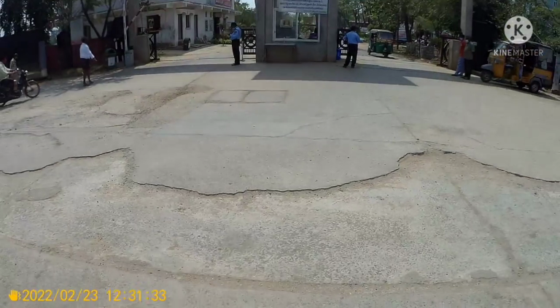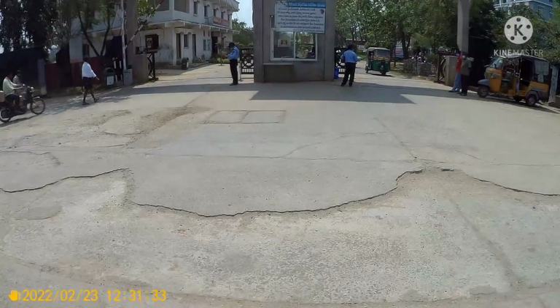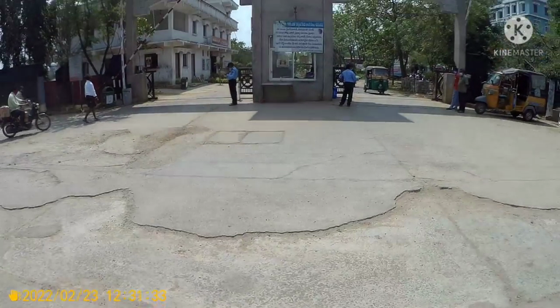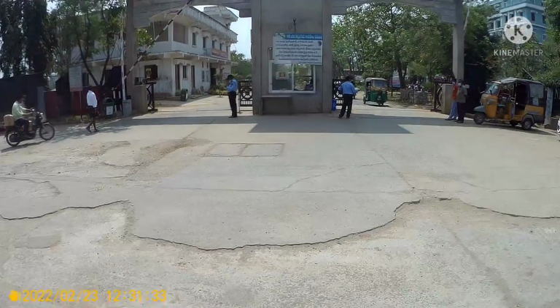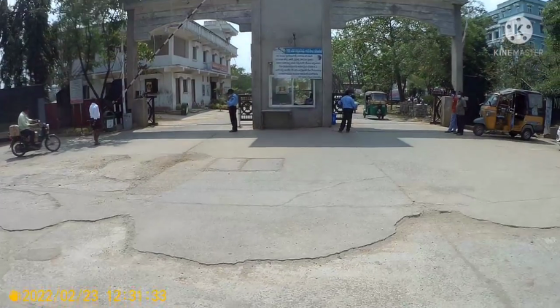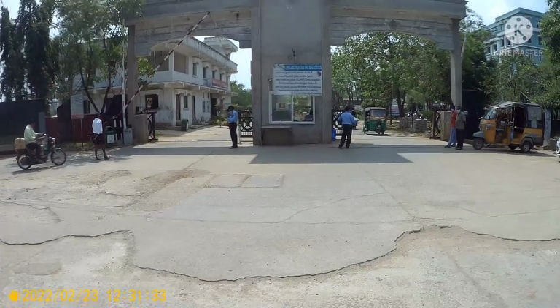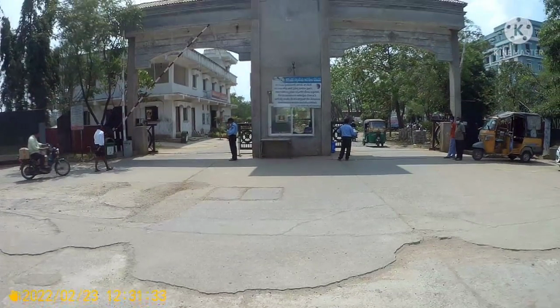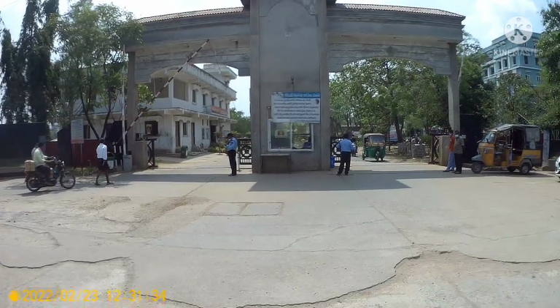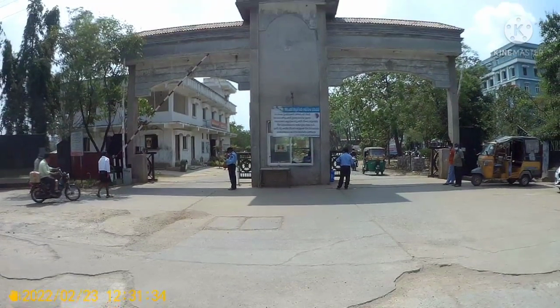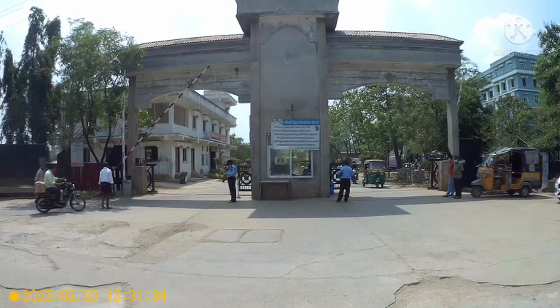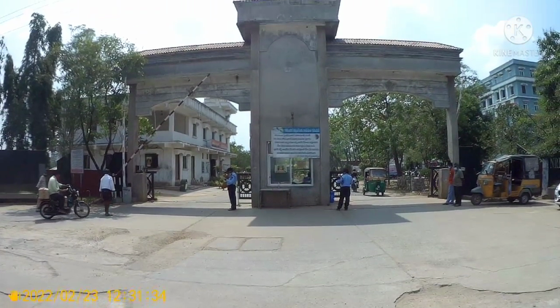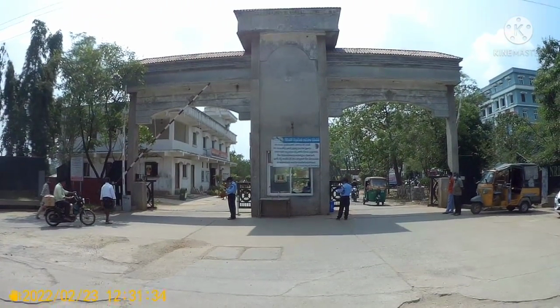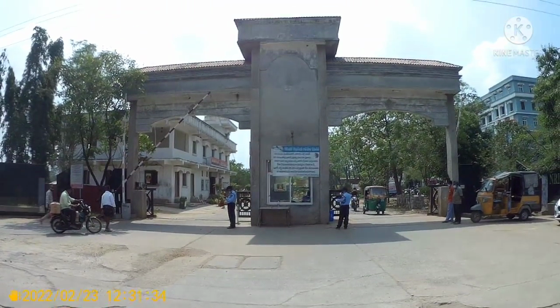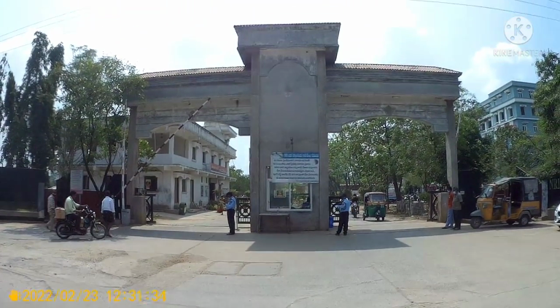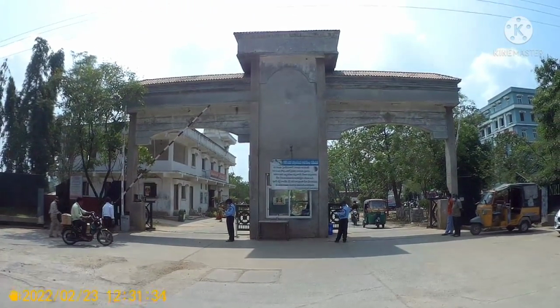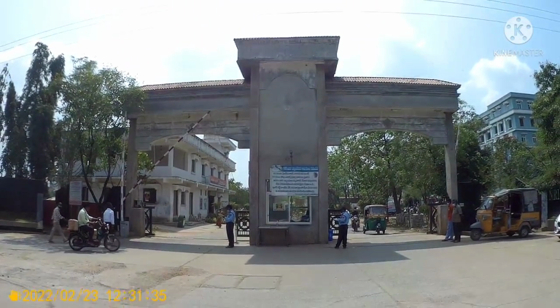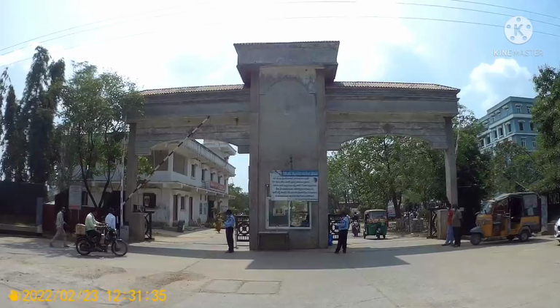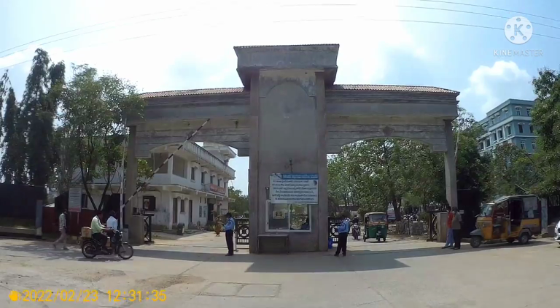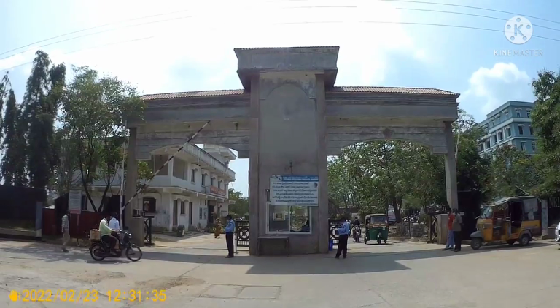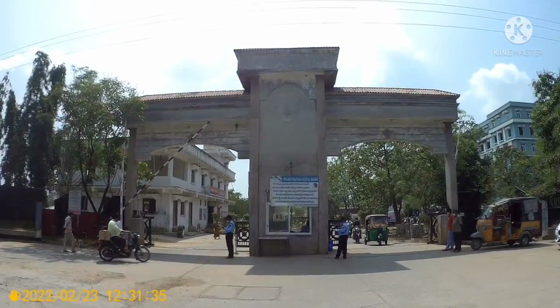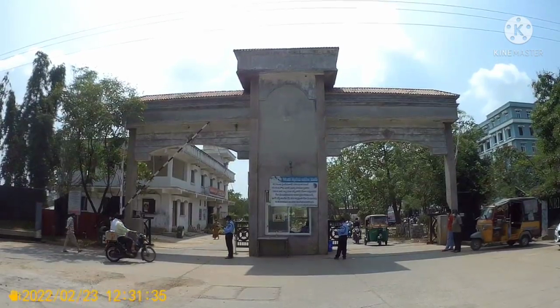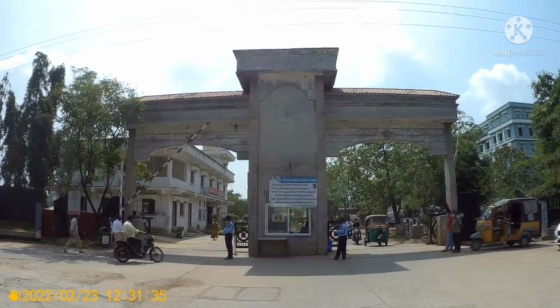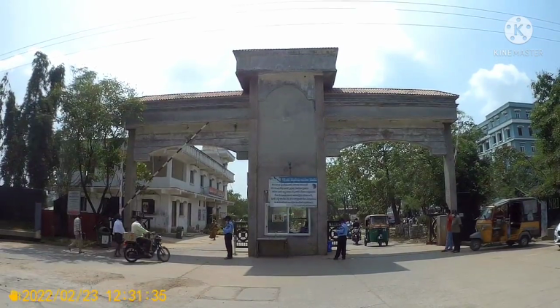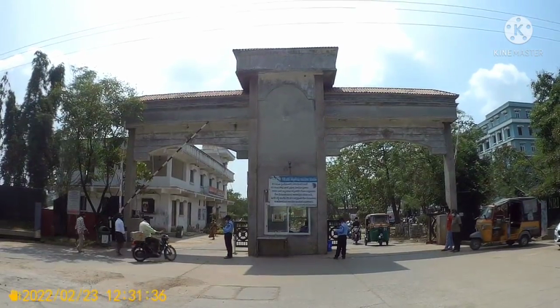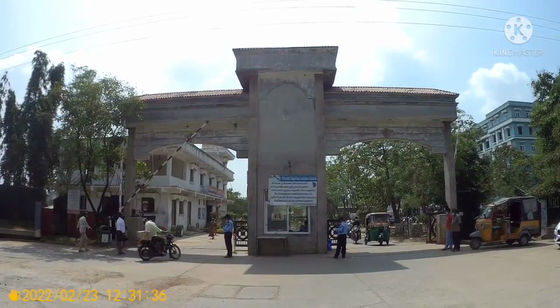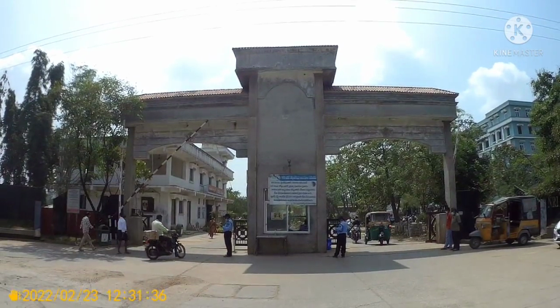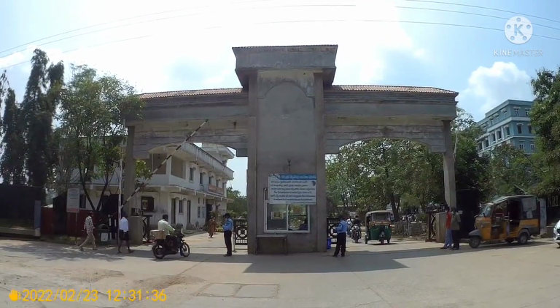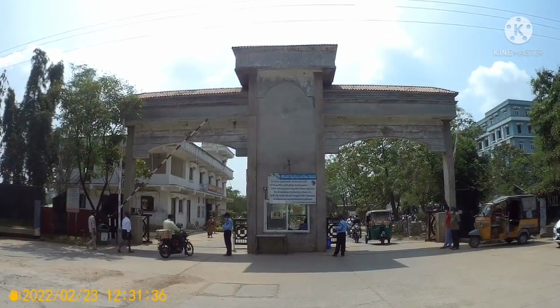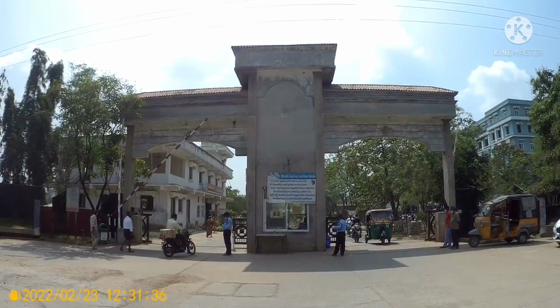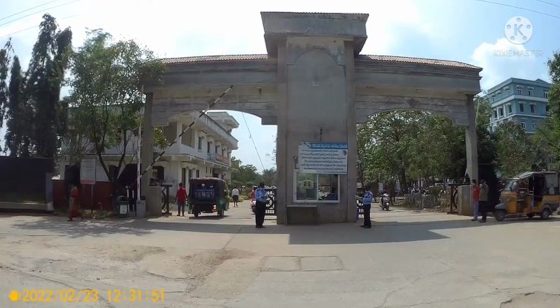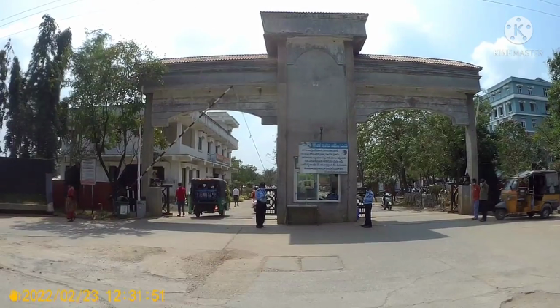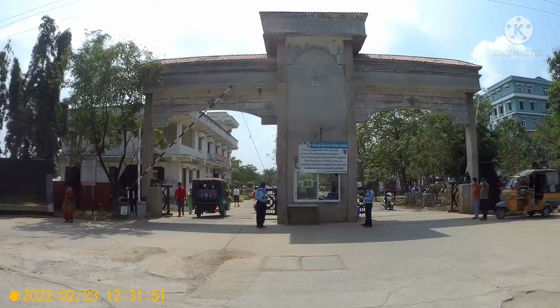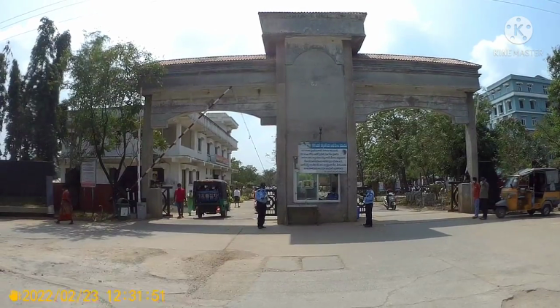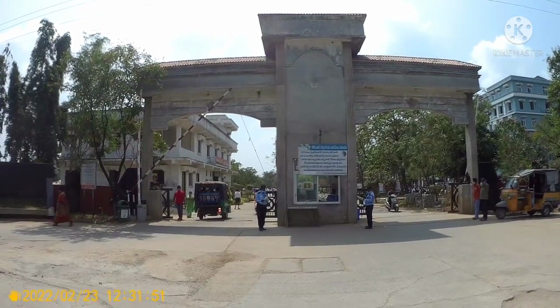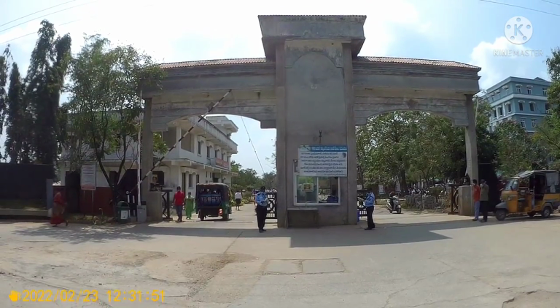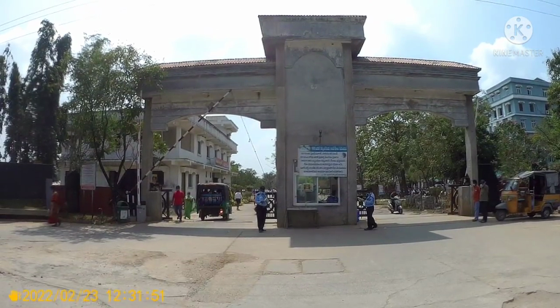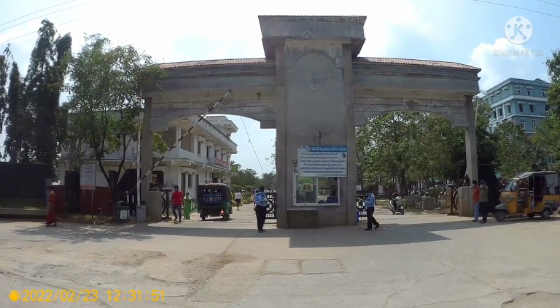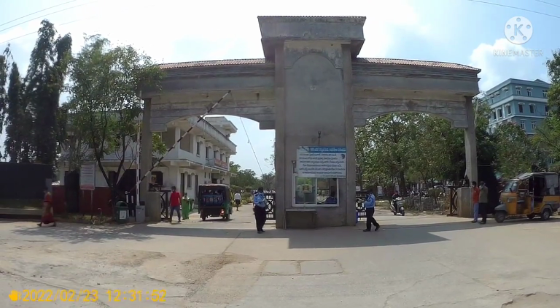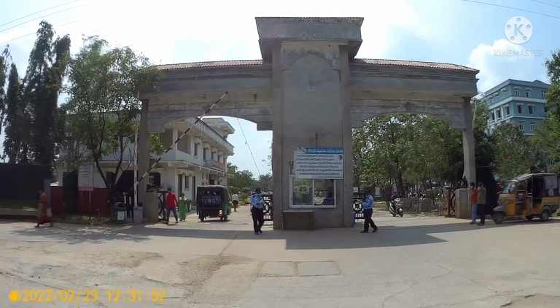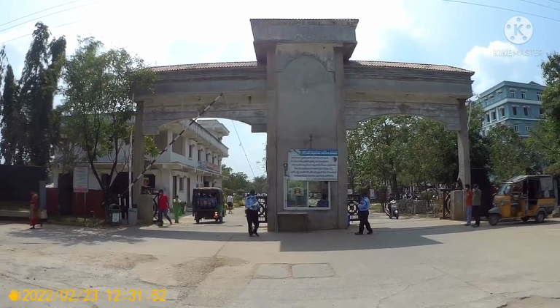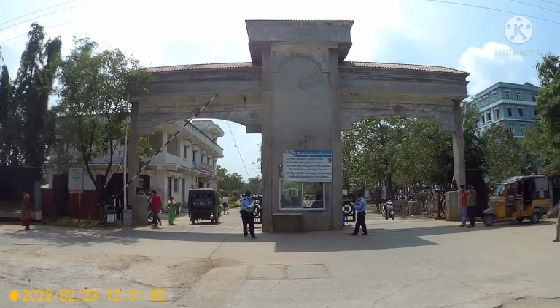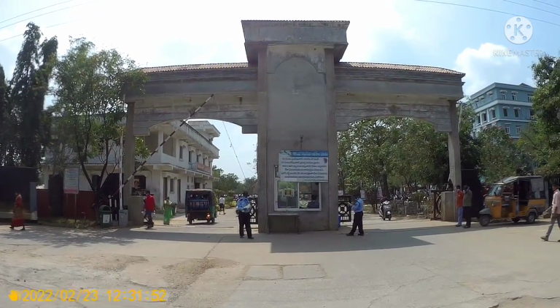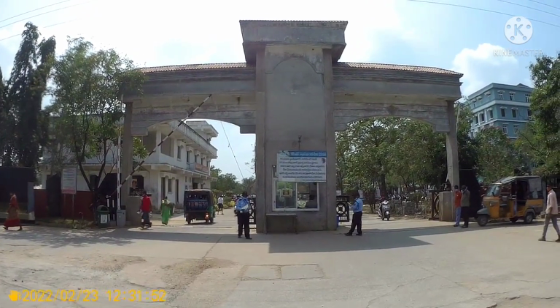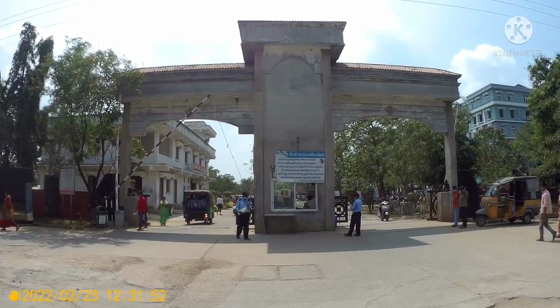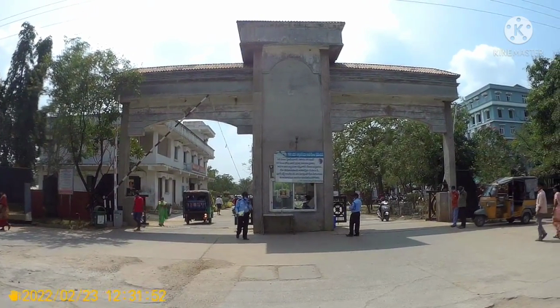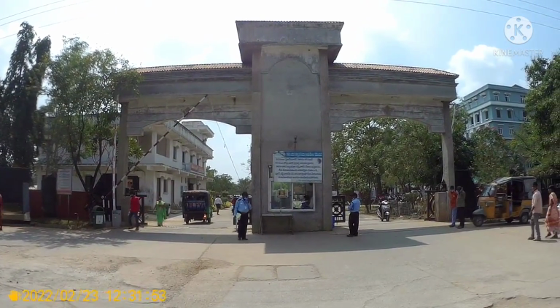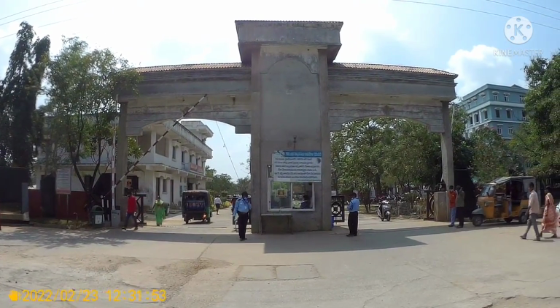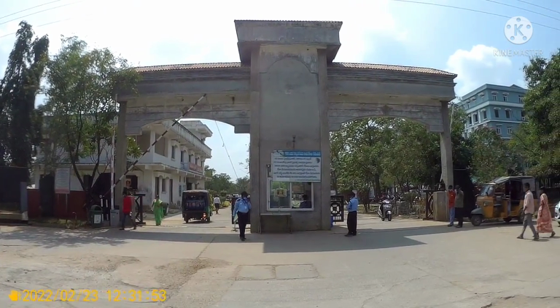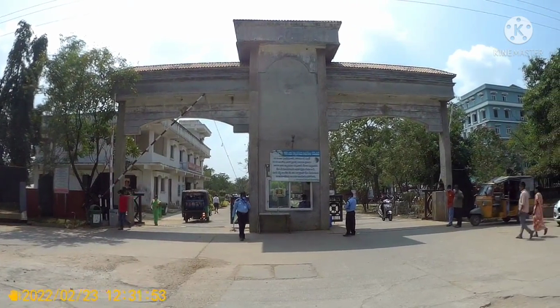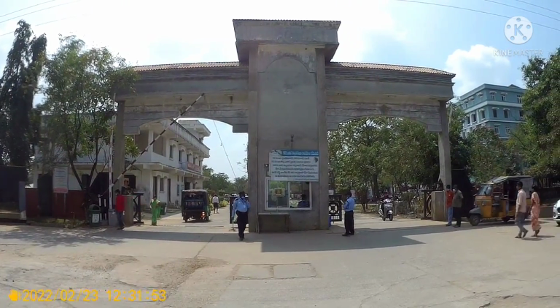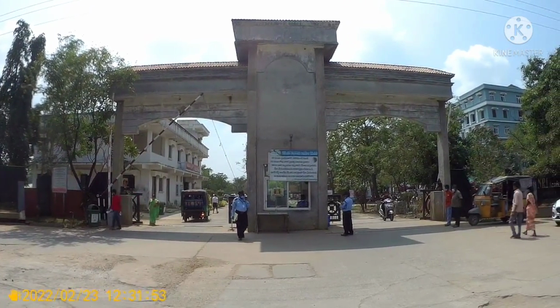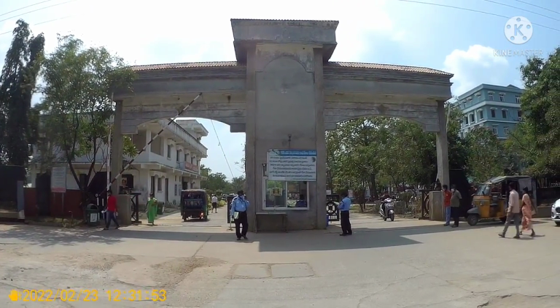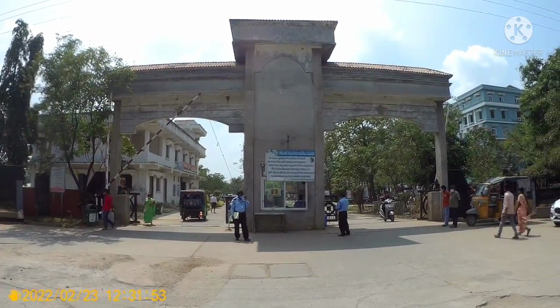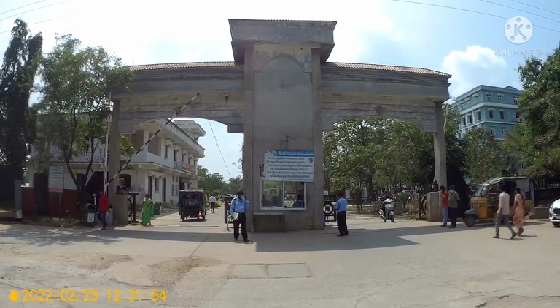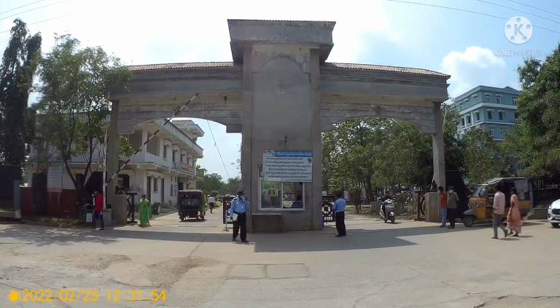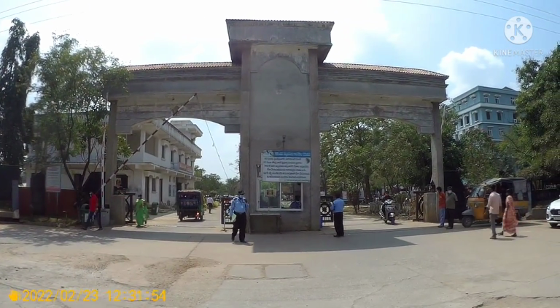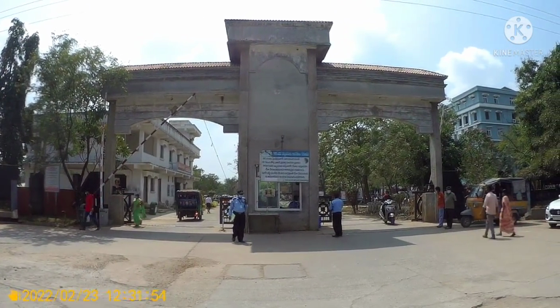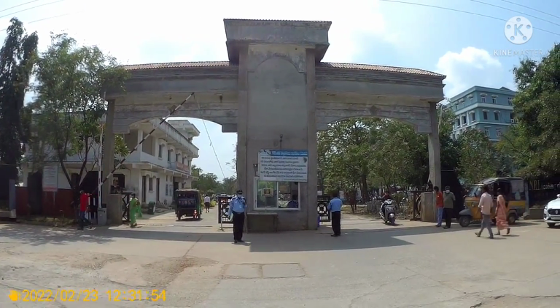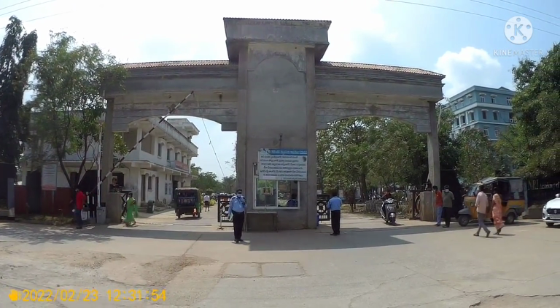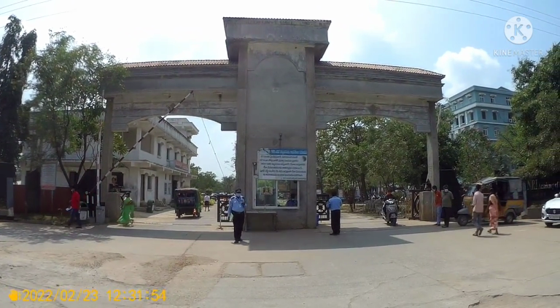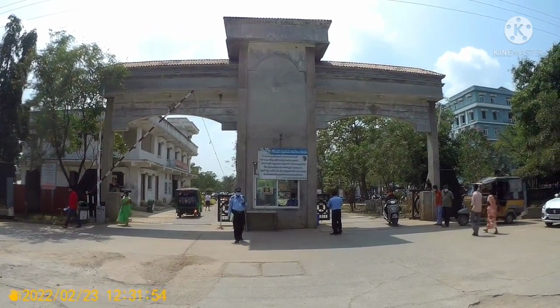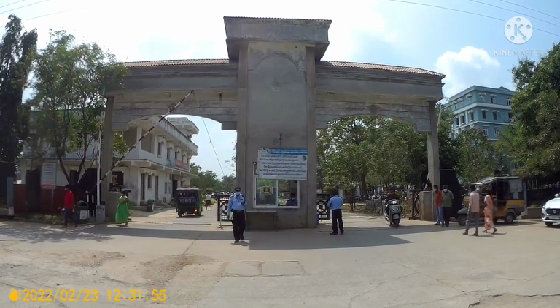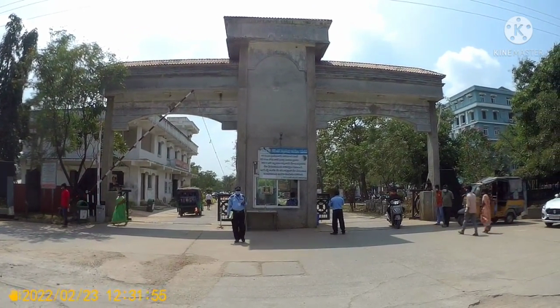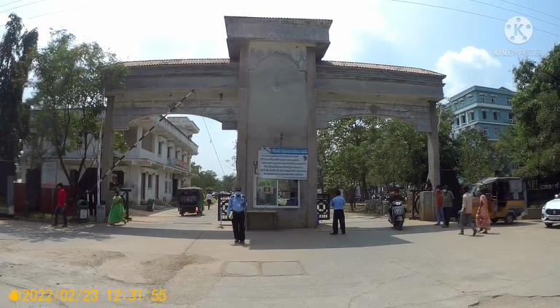So friends, finally the wait is over and I have reached the college. You can see that this is the main entrance of my college.